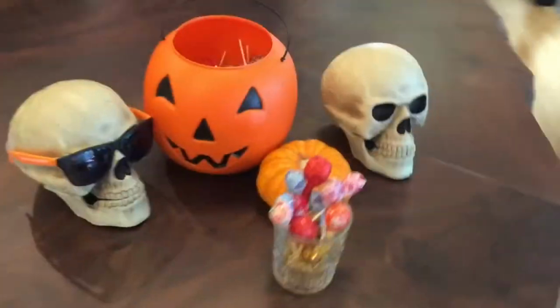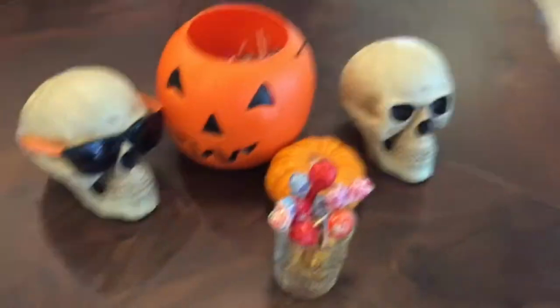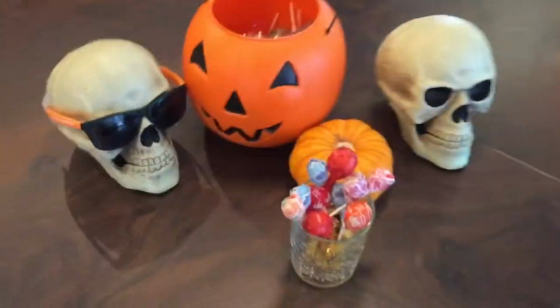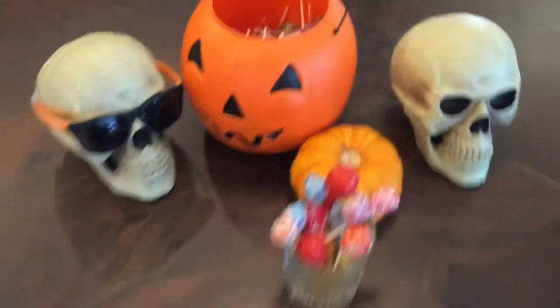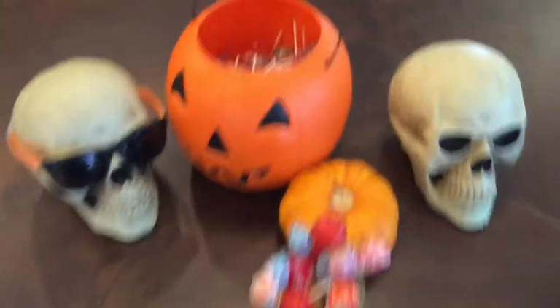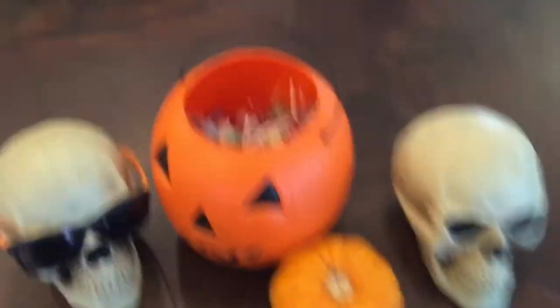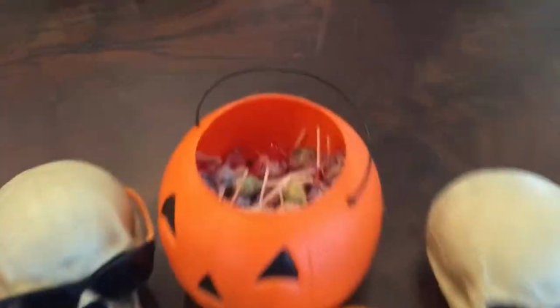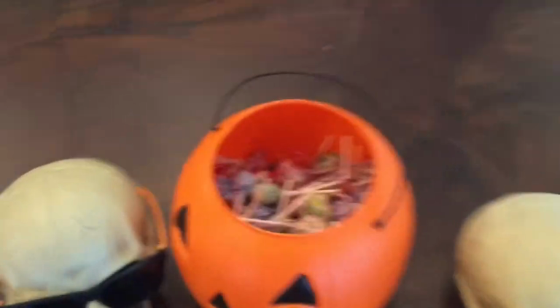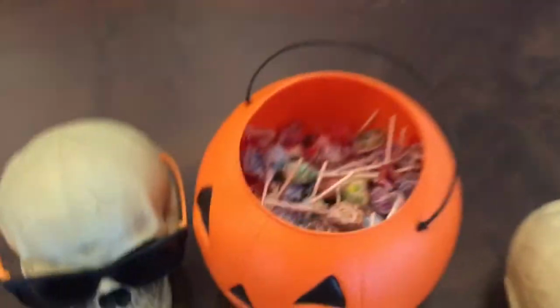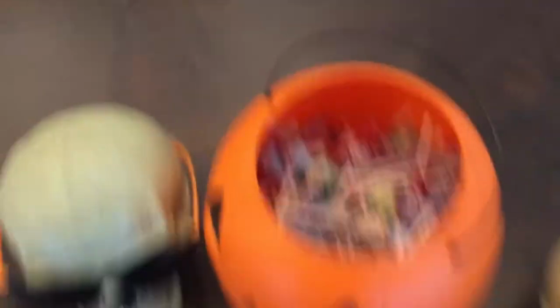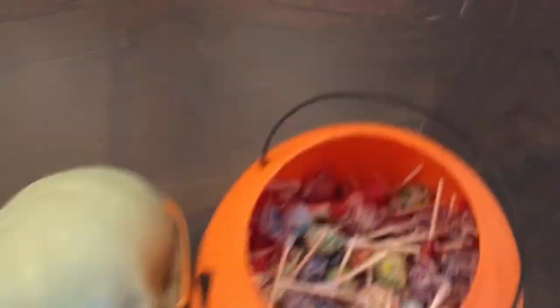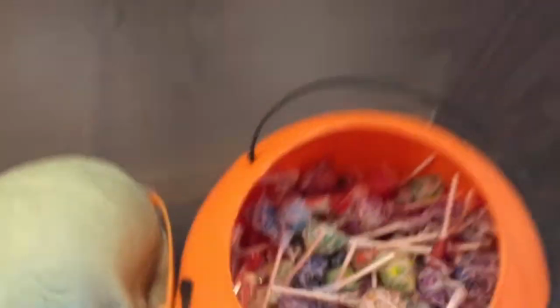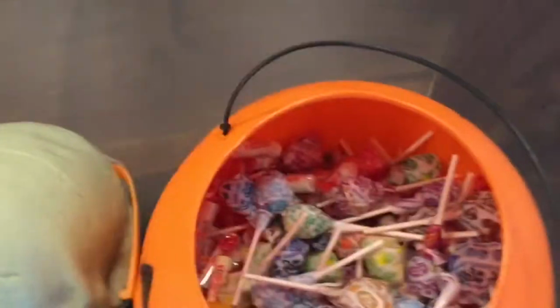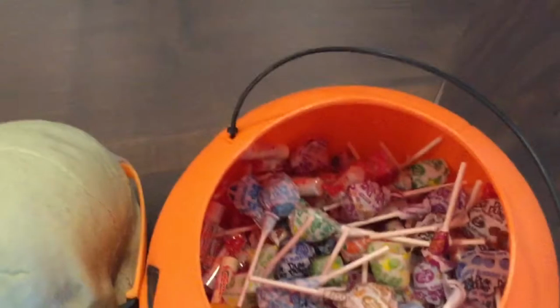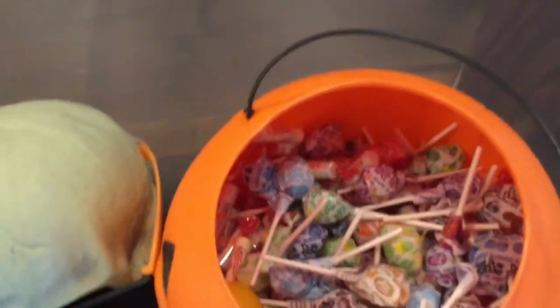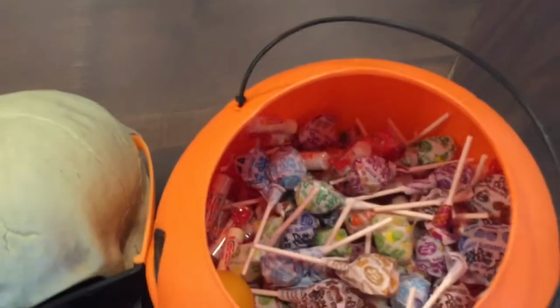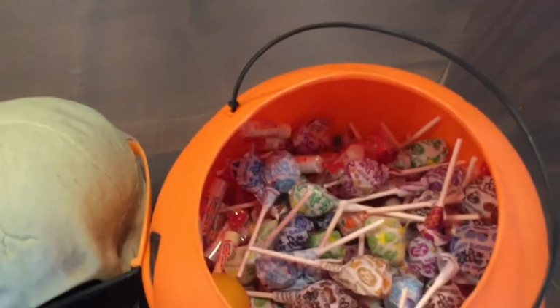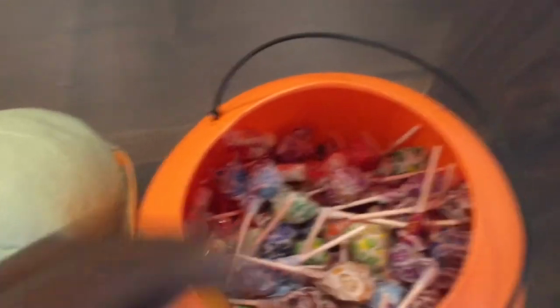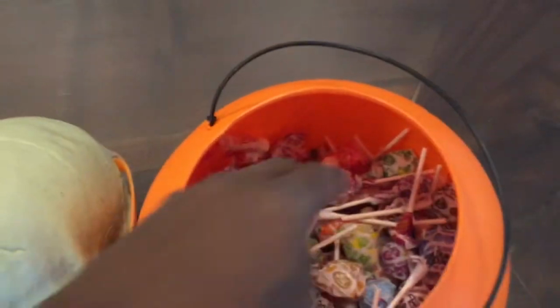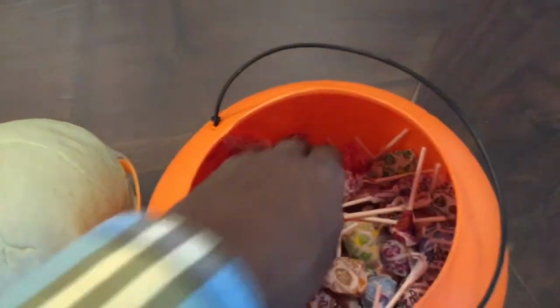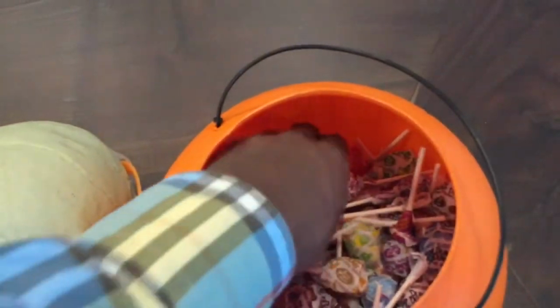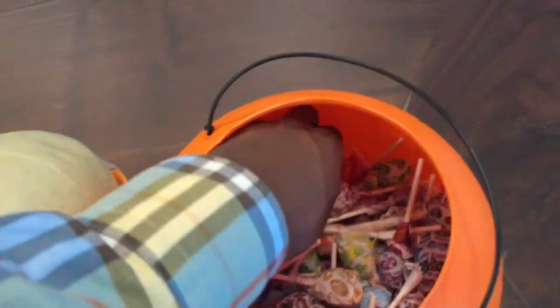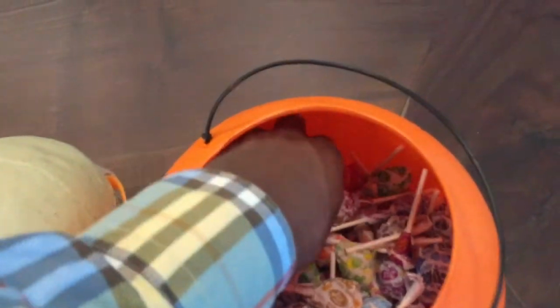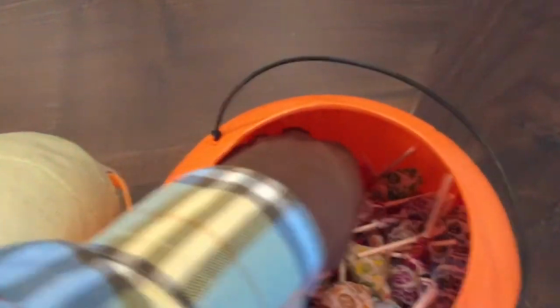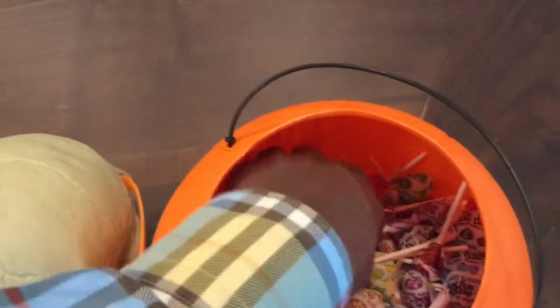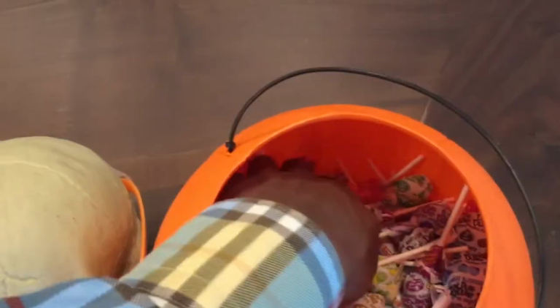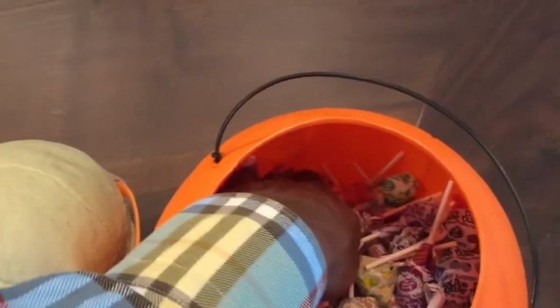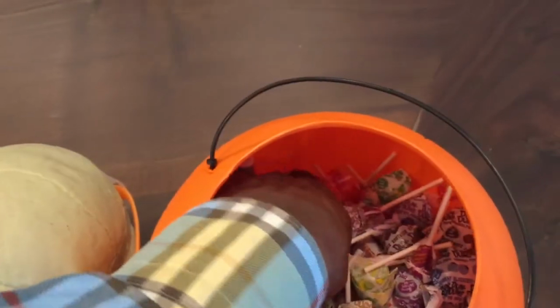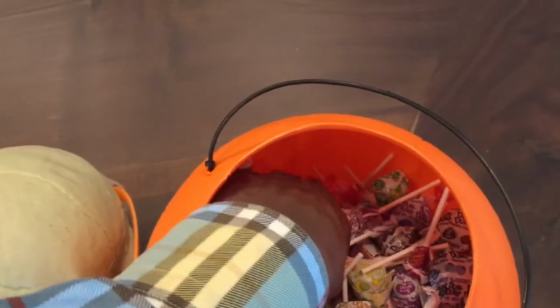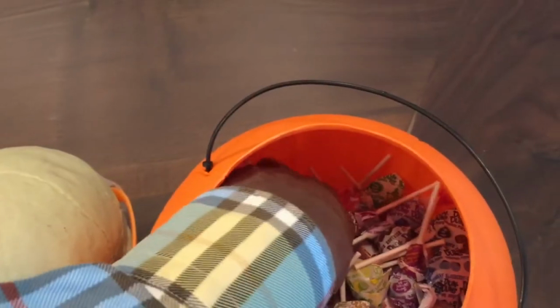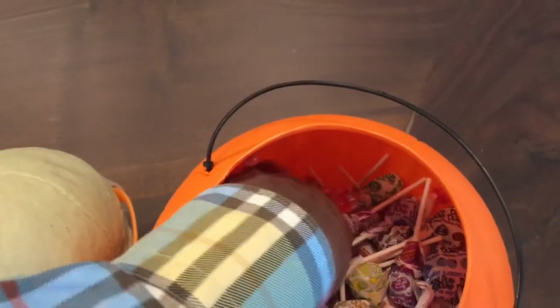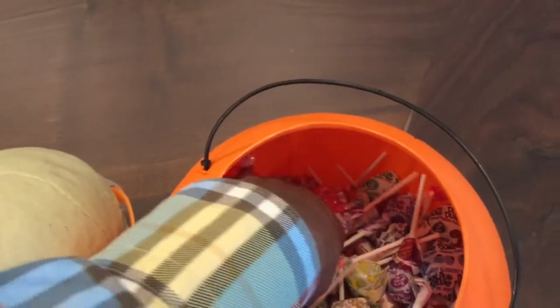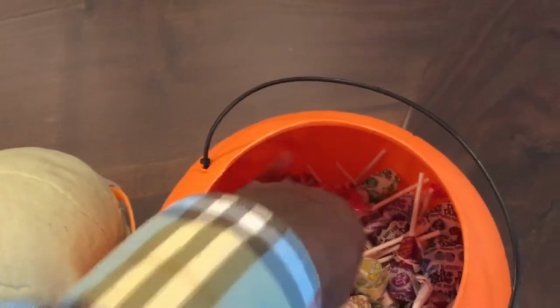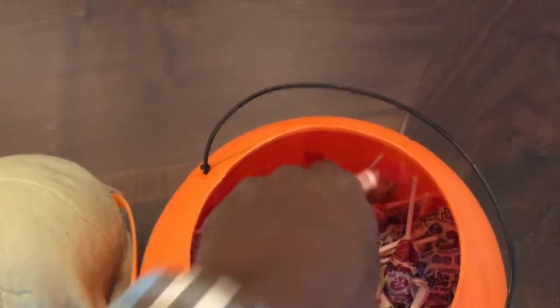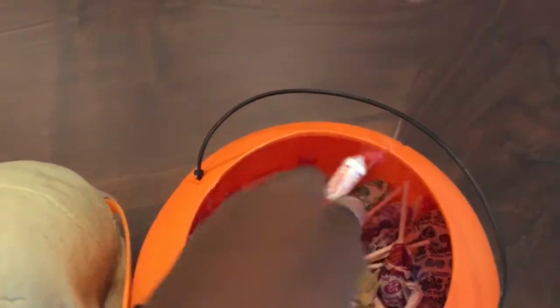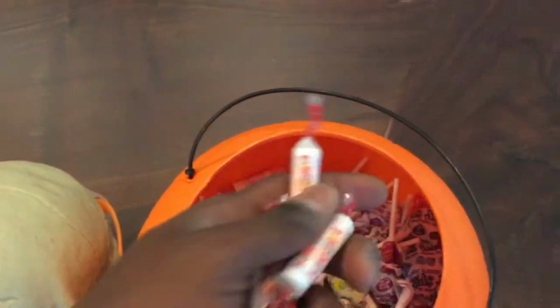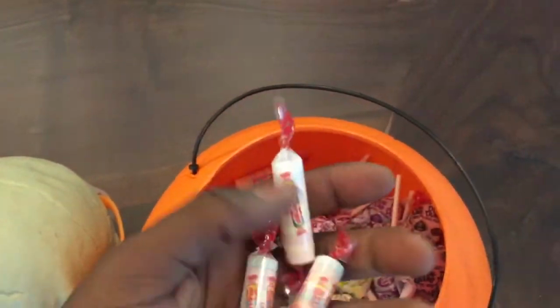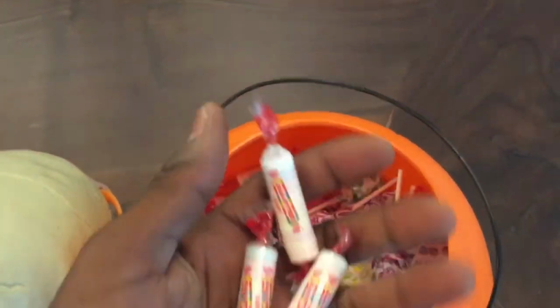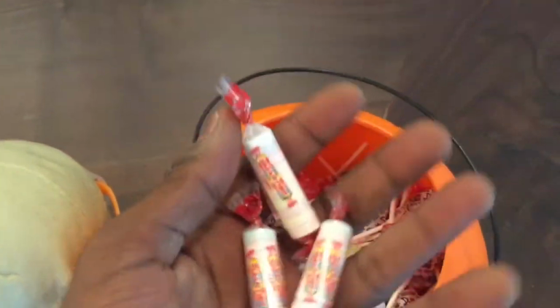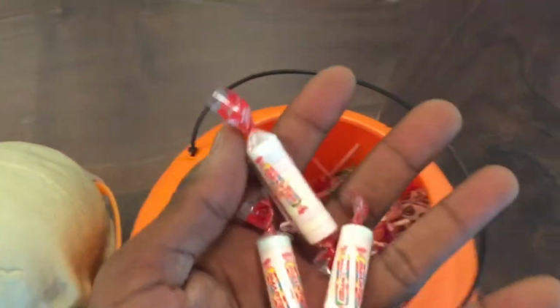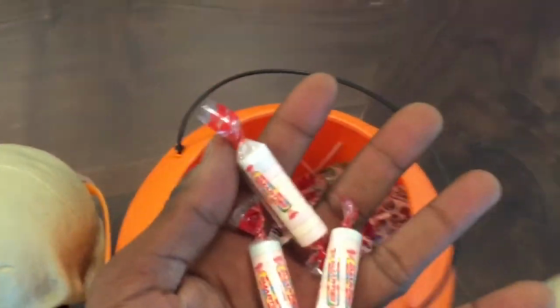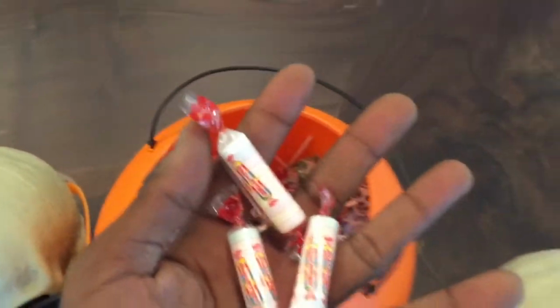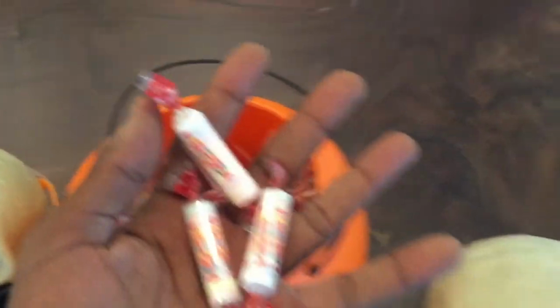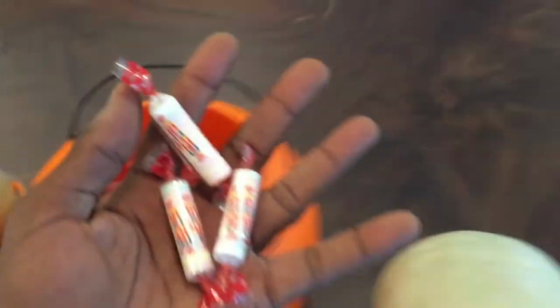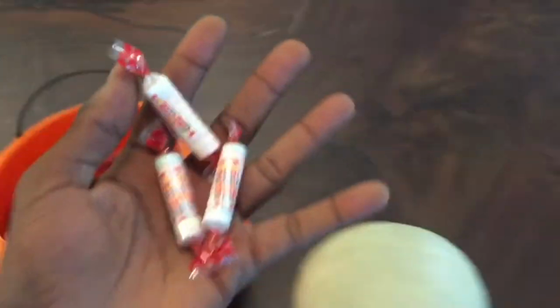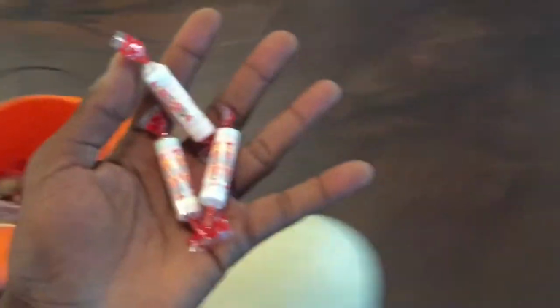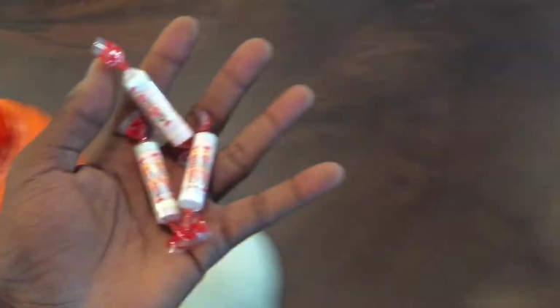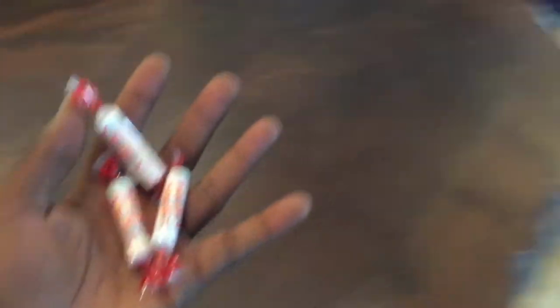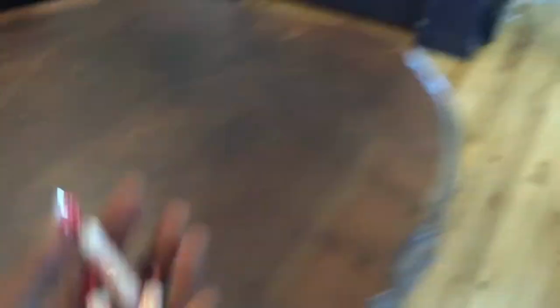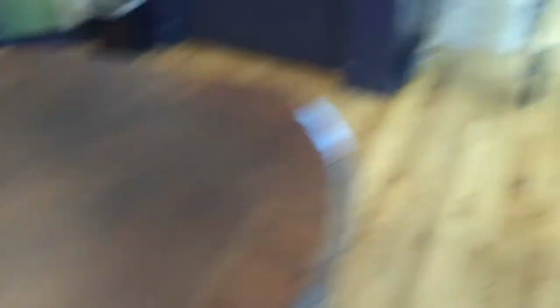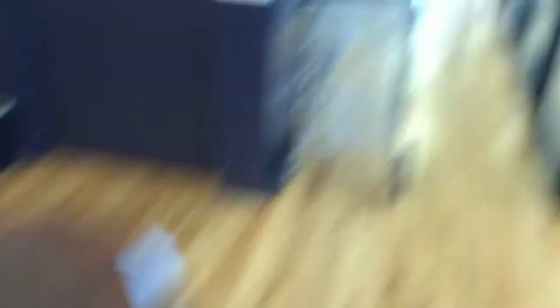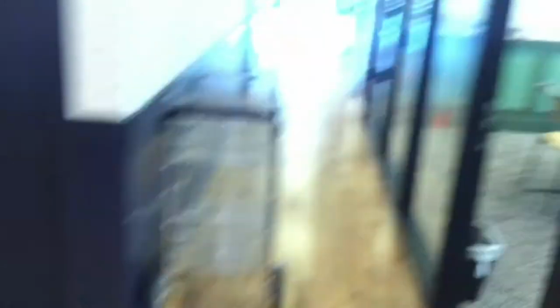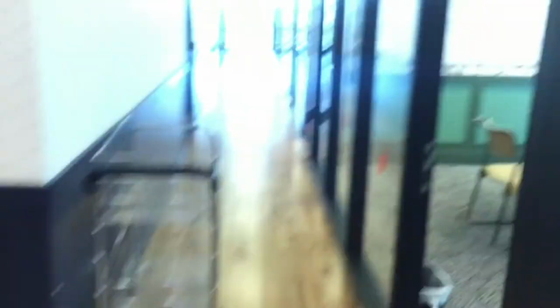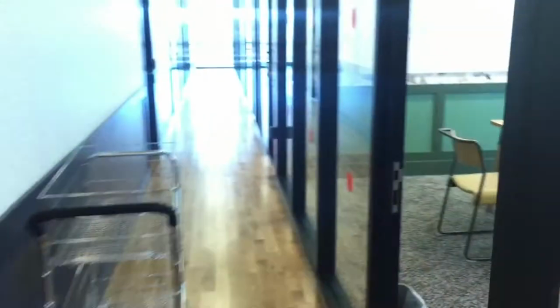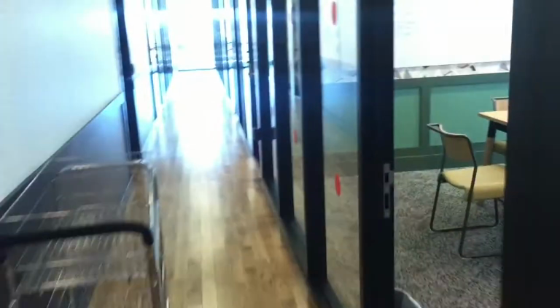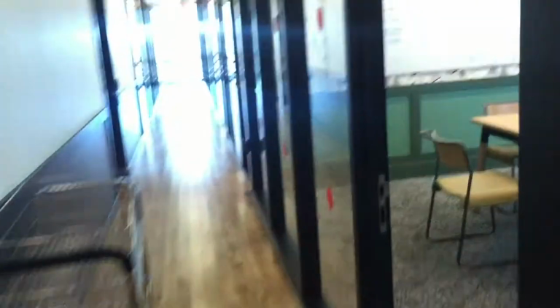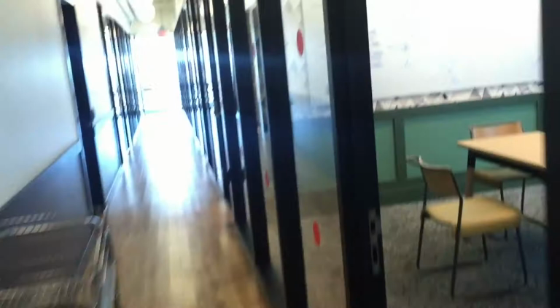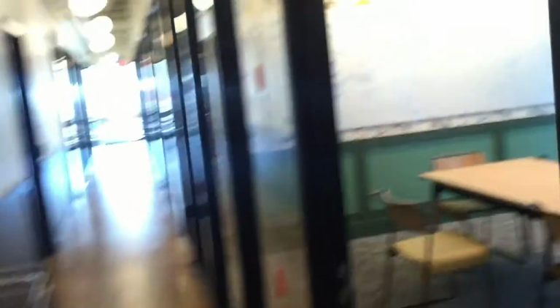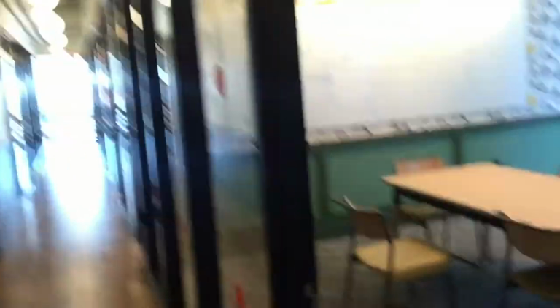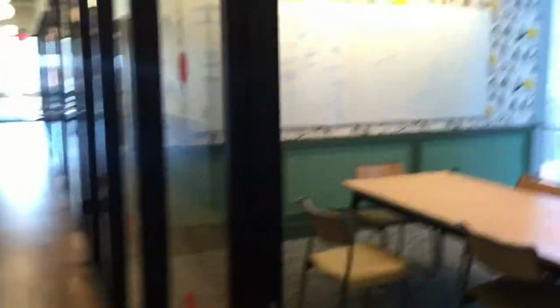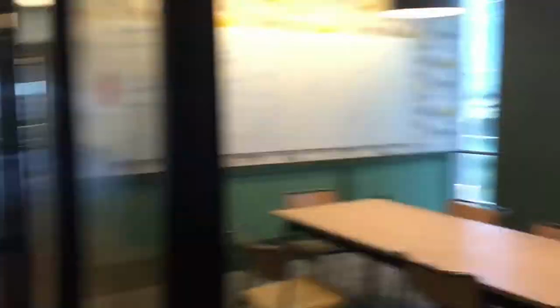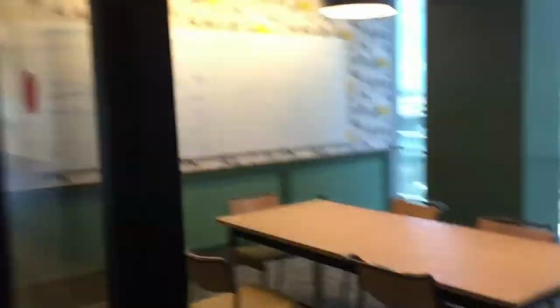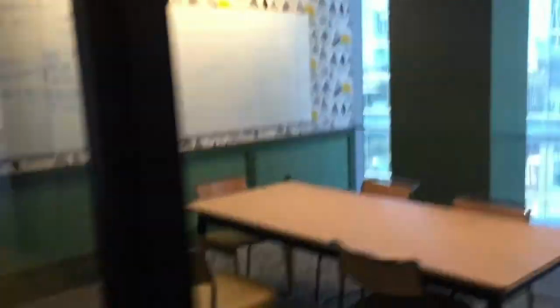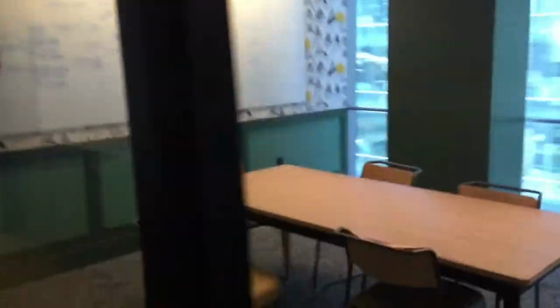Oh yeah, it's Halloween — Happy Halloween! I better grab some candy. Give me a couple of these.